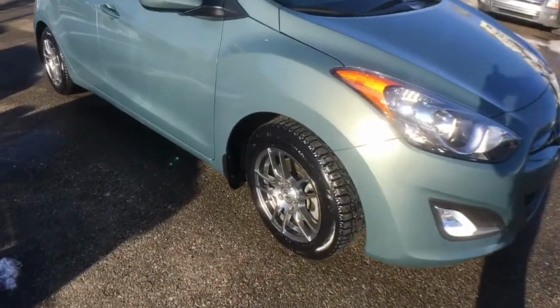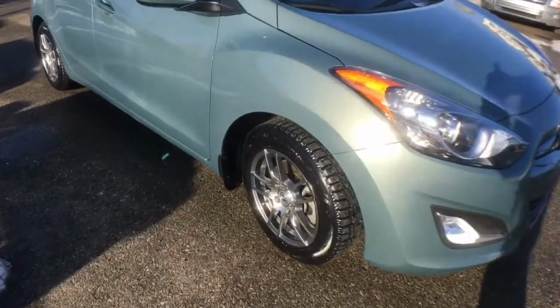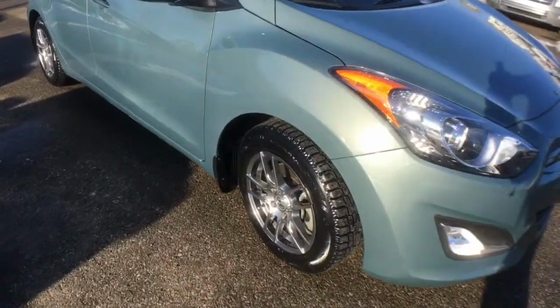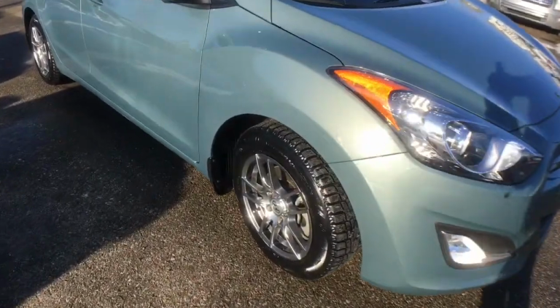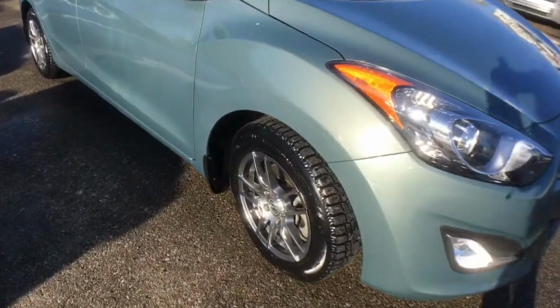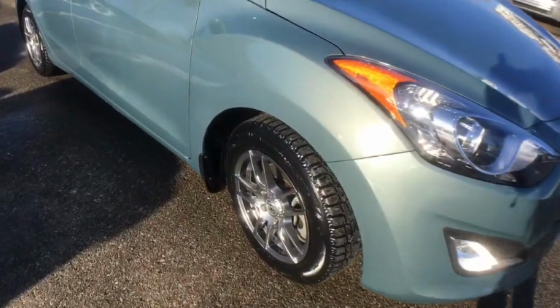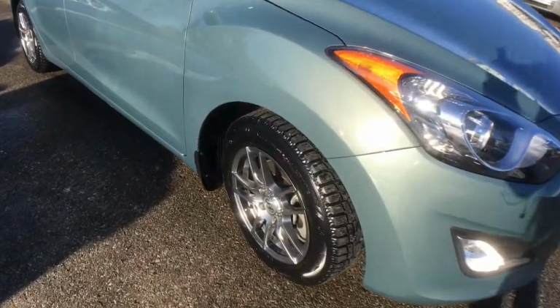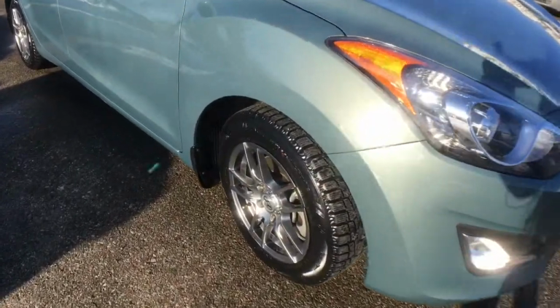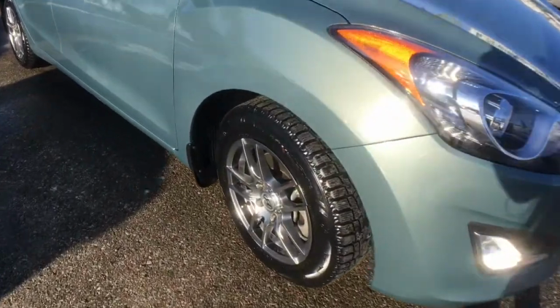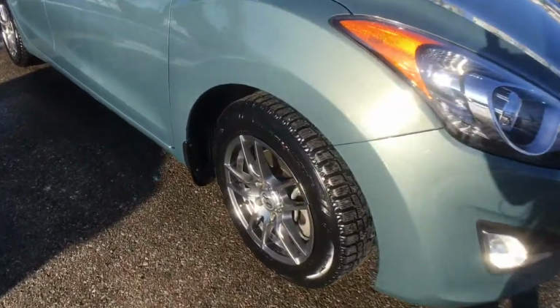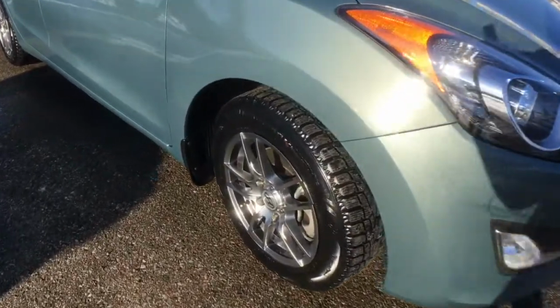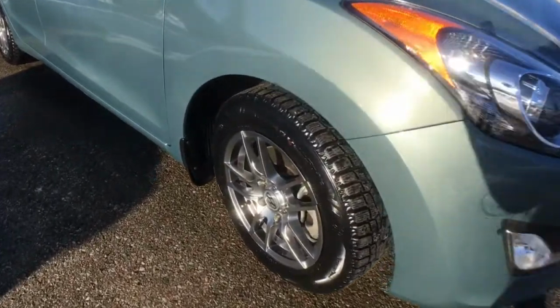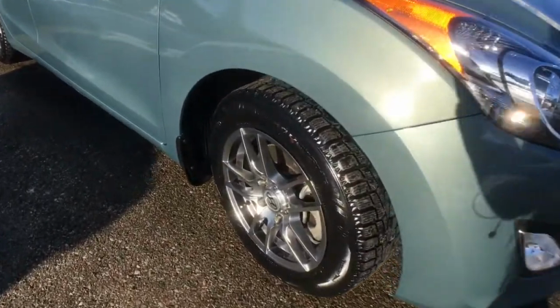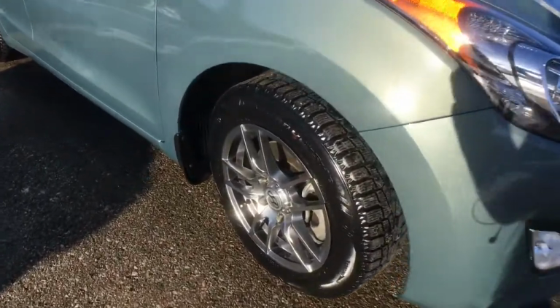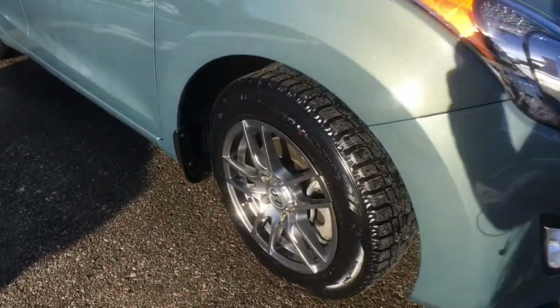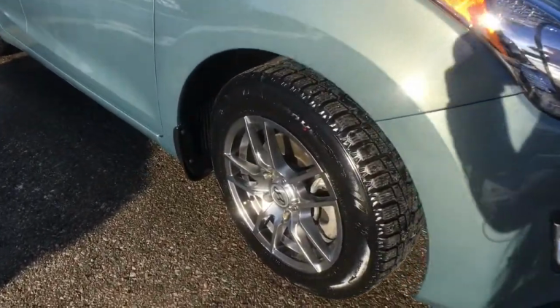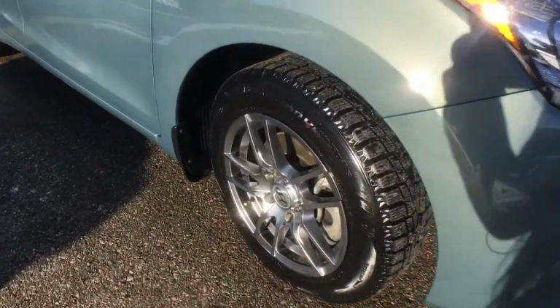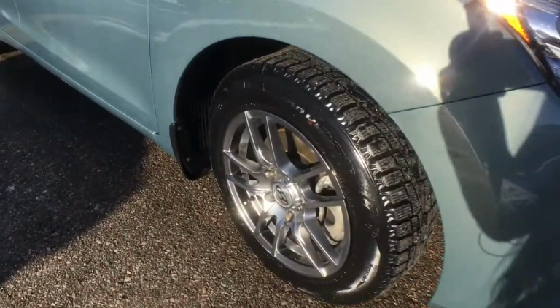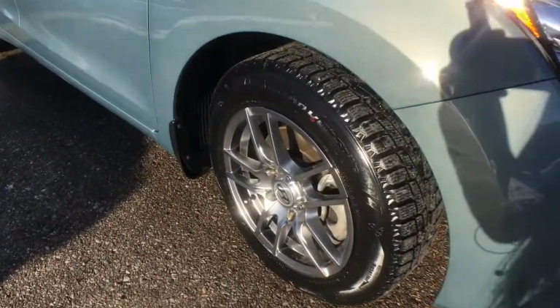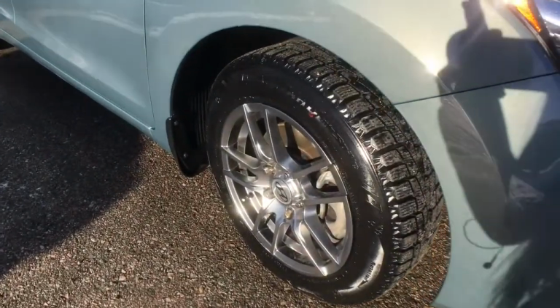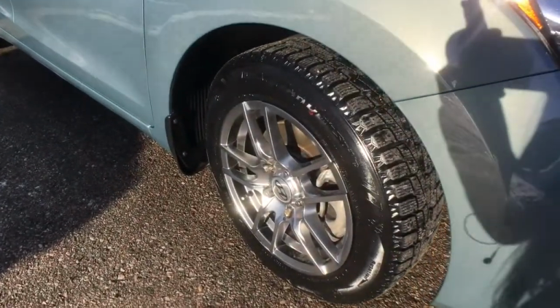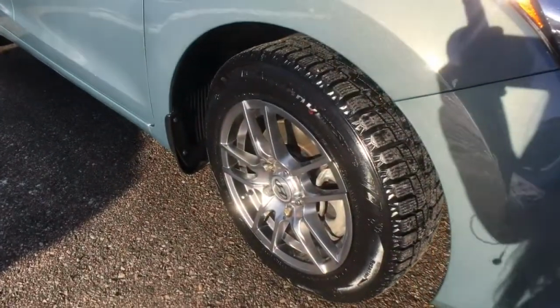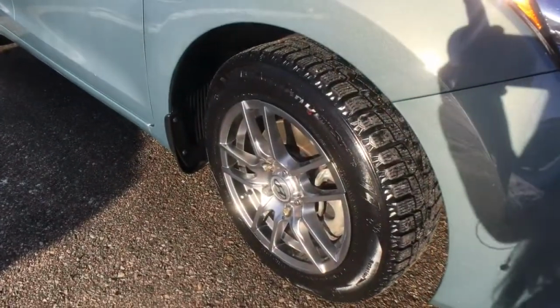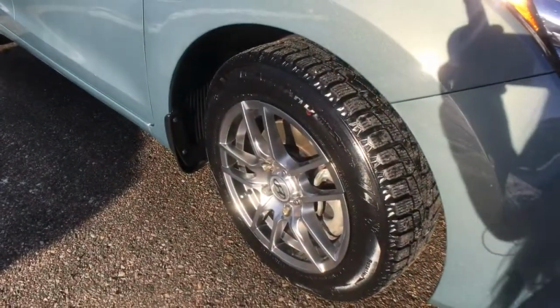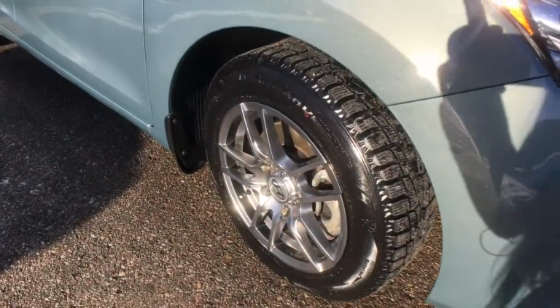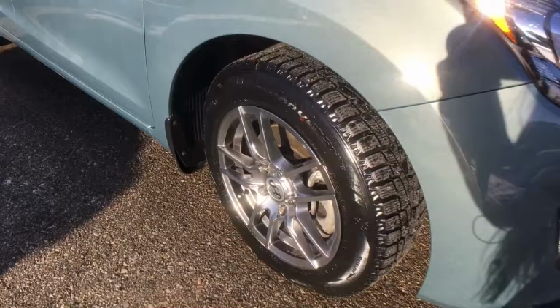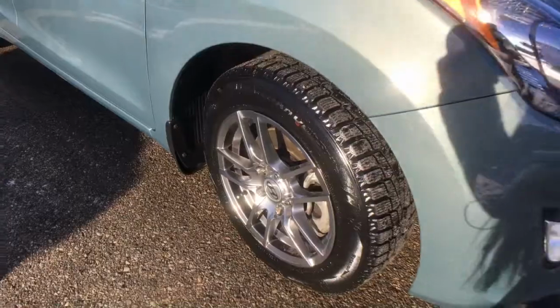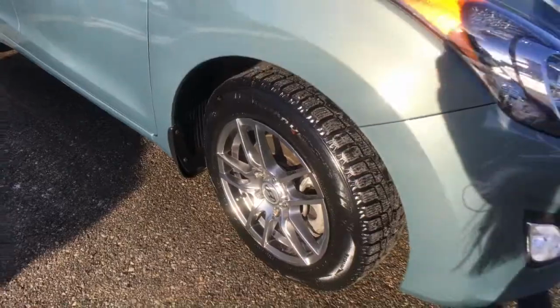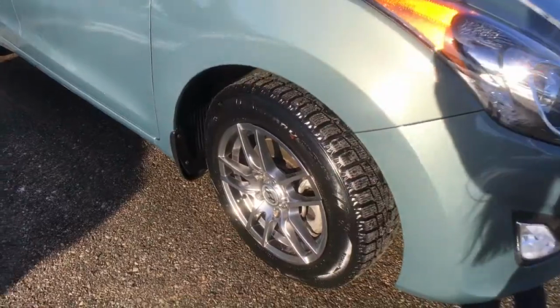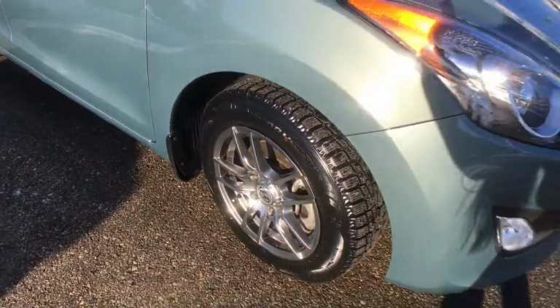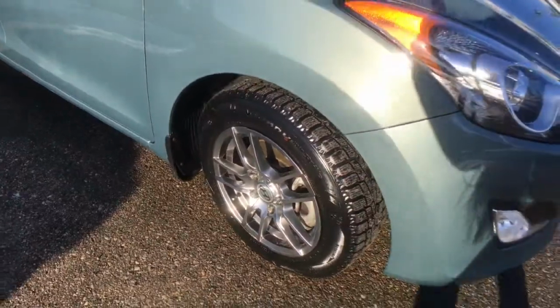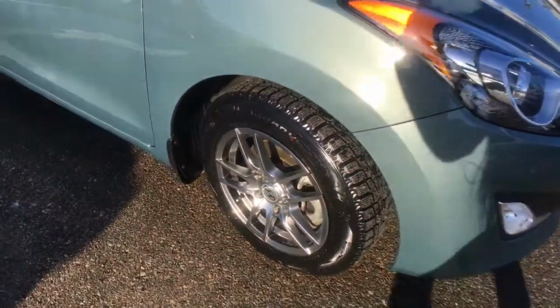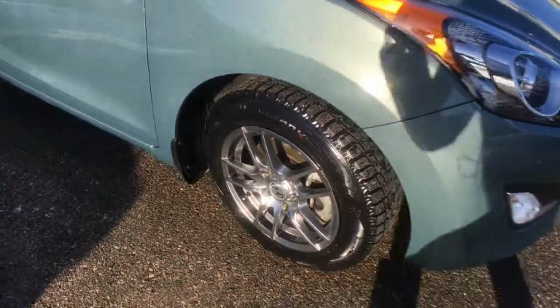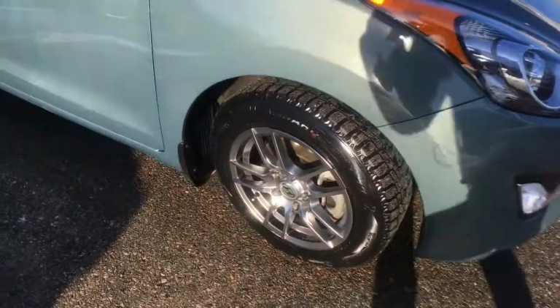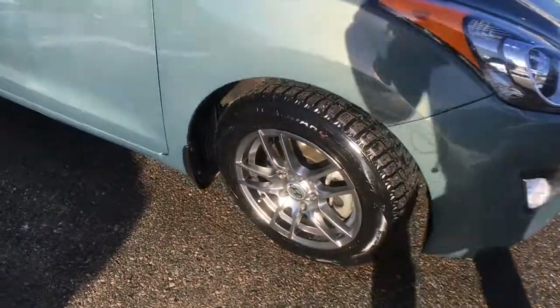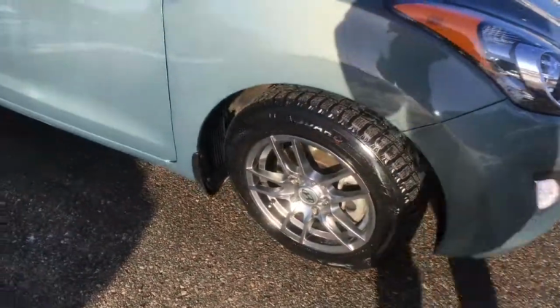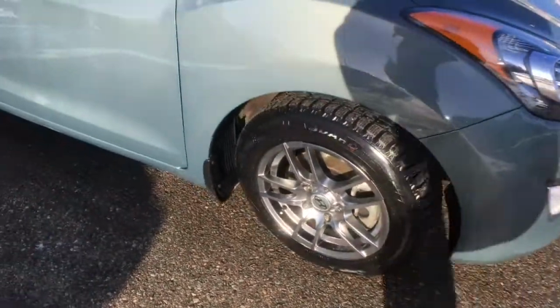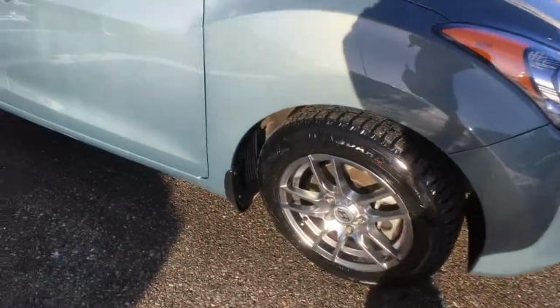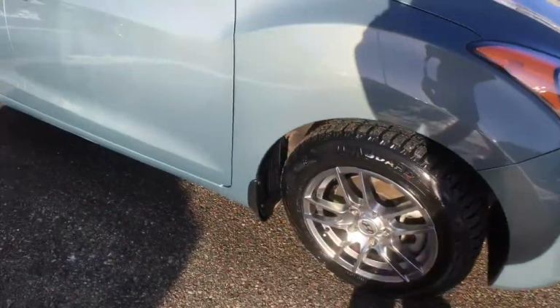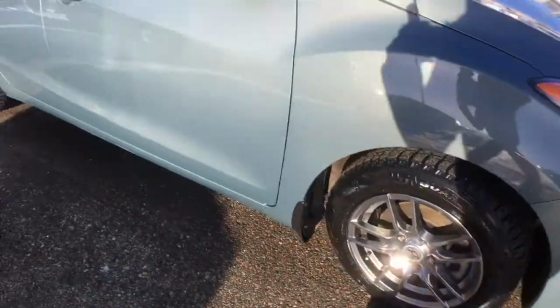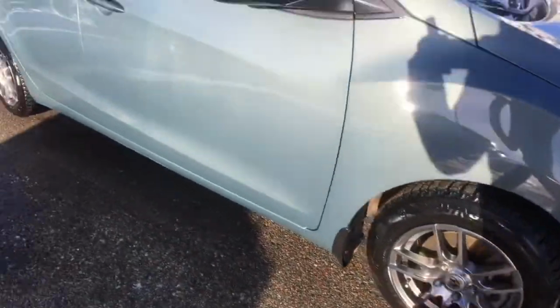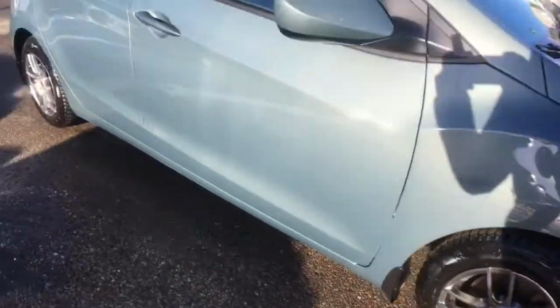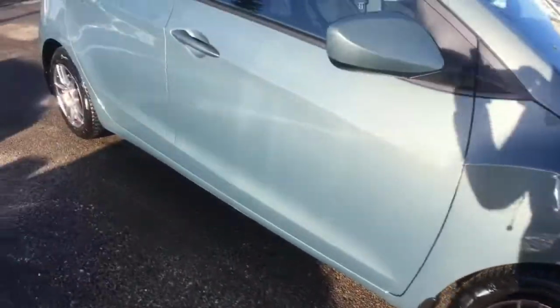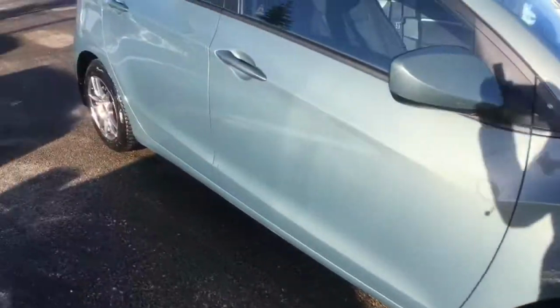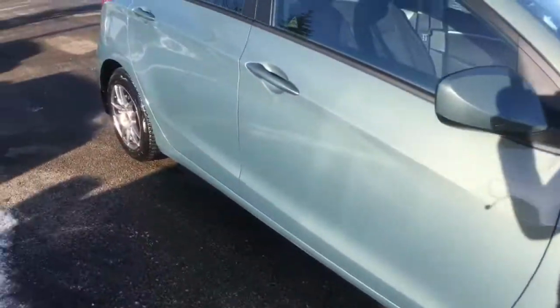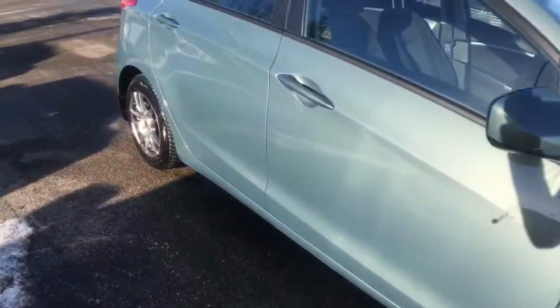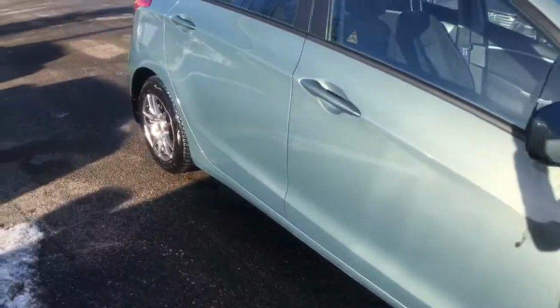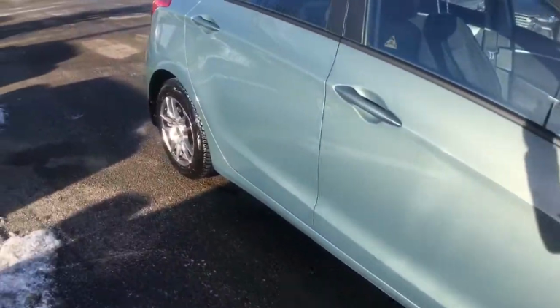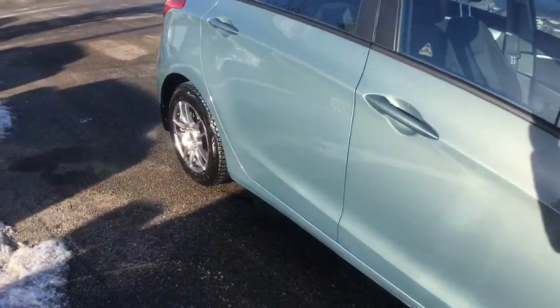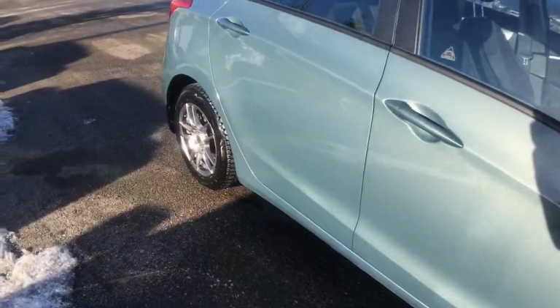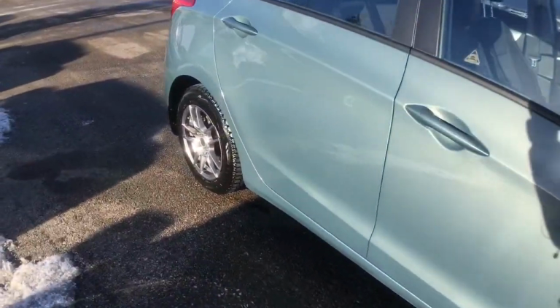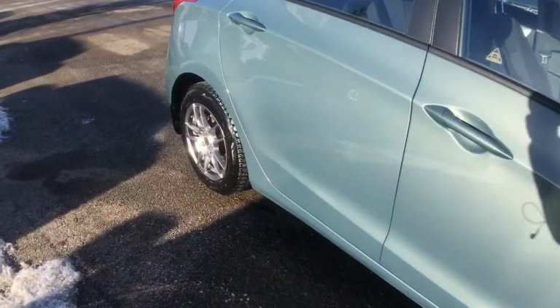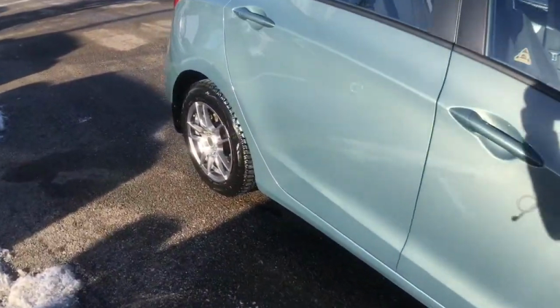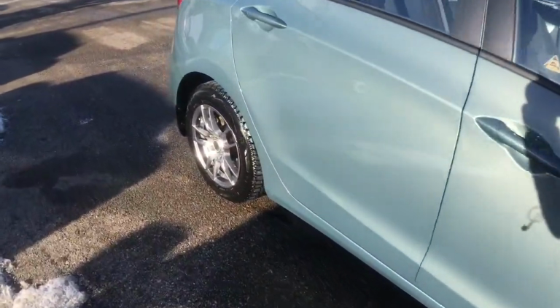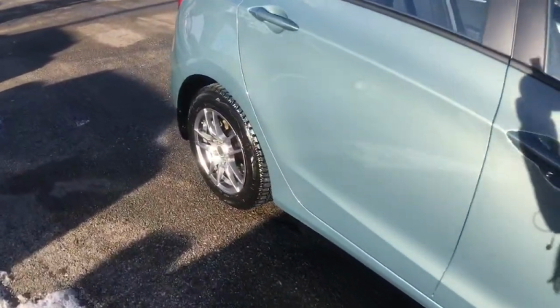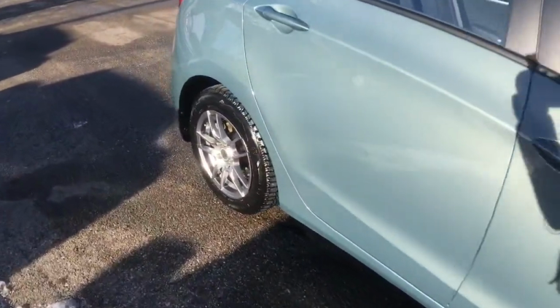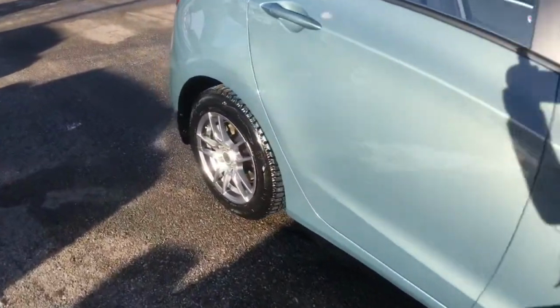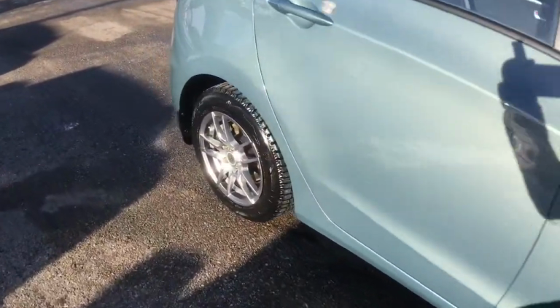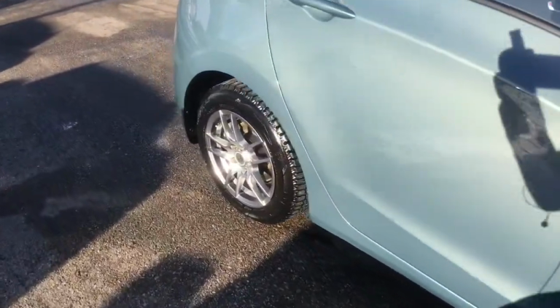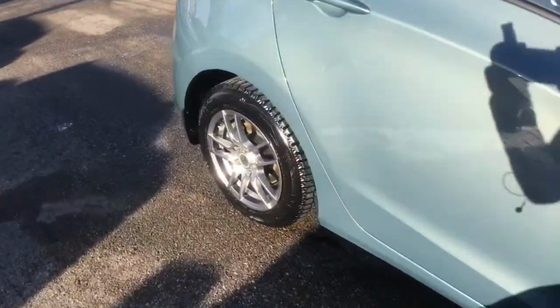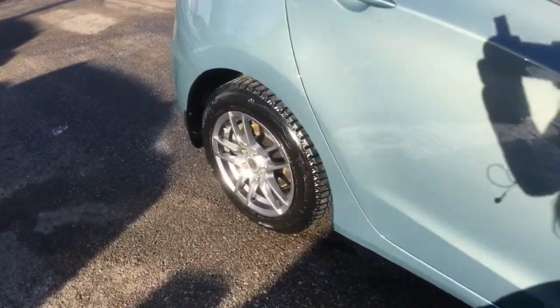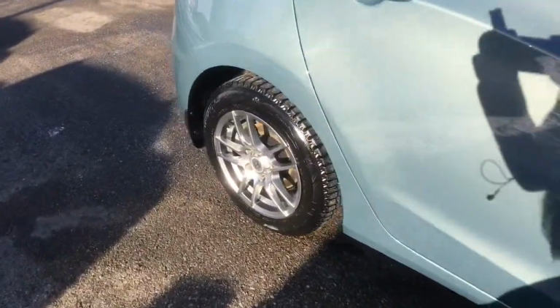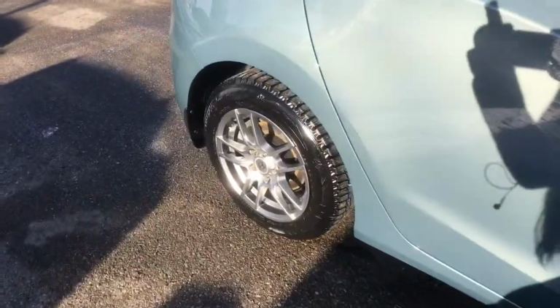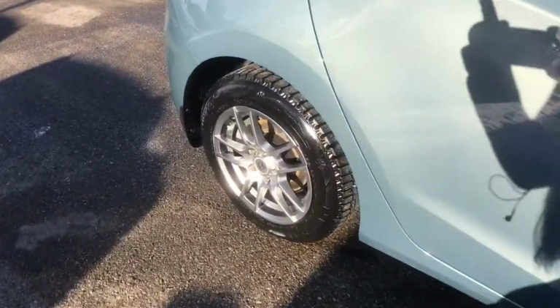You're equipped with two sets of tires. On right now you've got some winter and snow tires paired with a set of 16-inch alloy wheels.